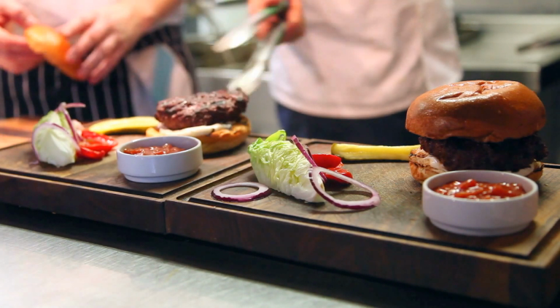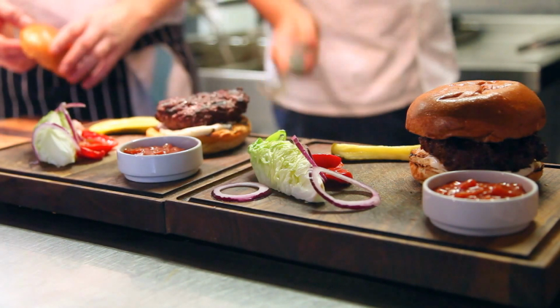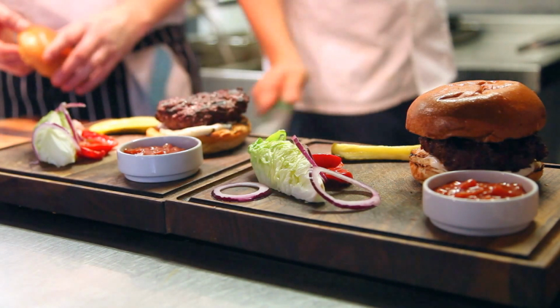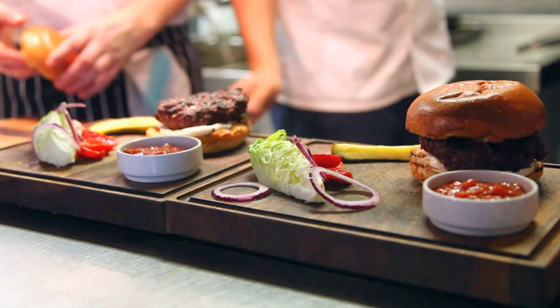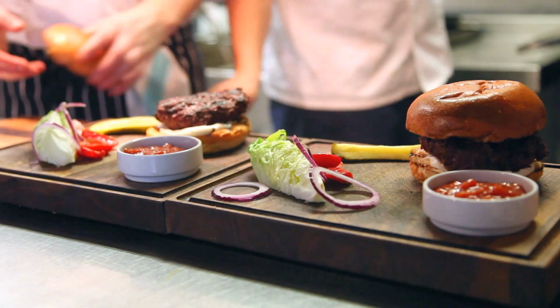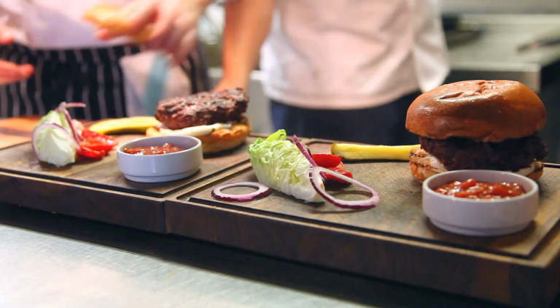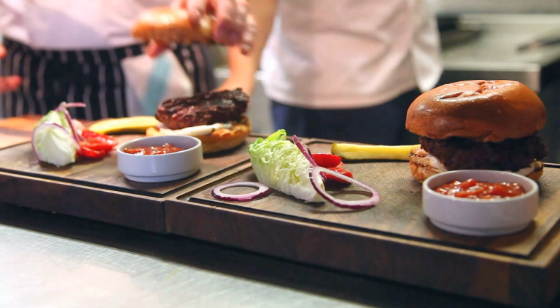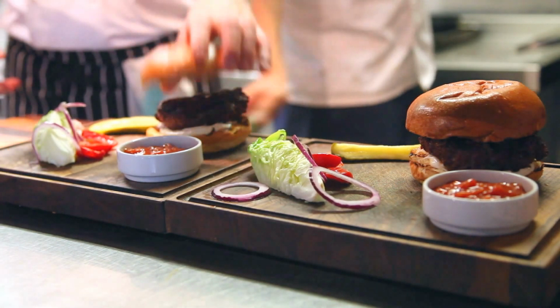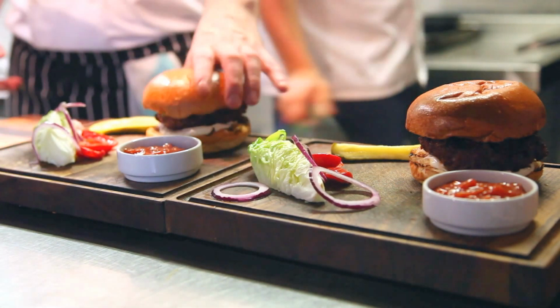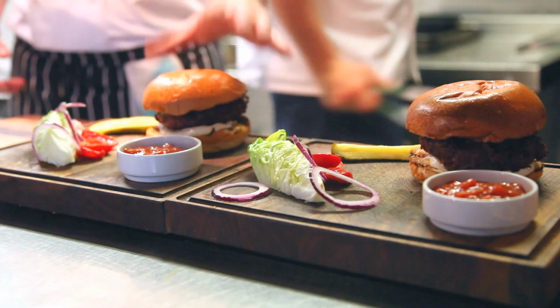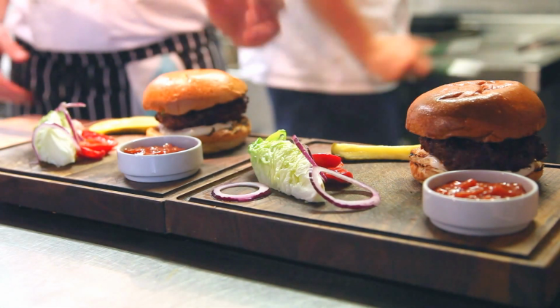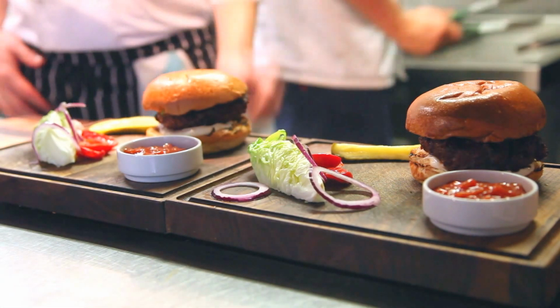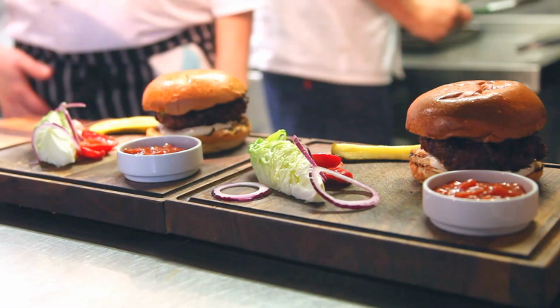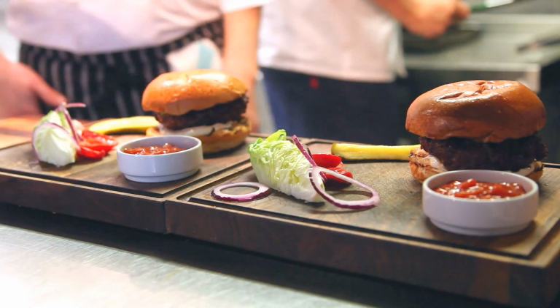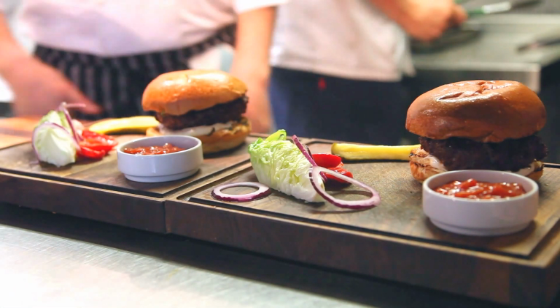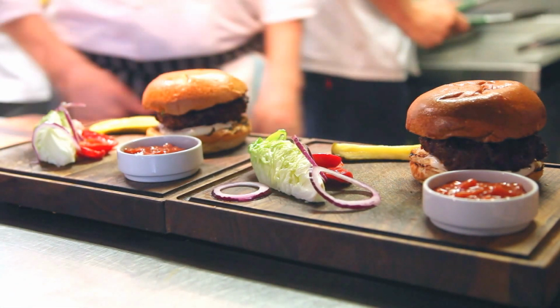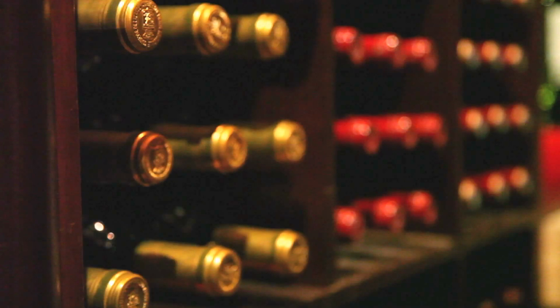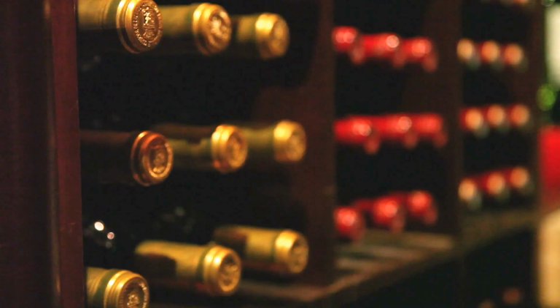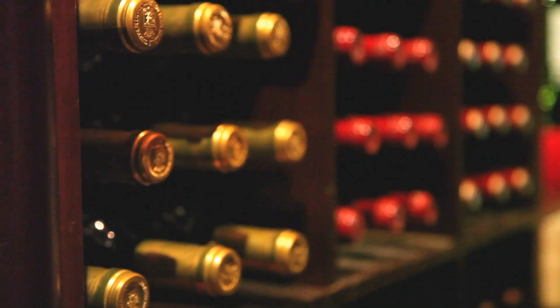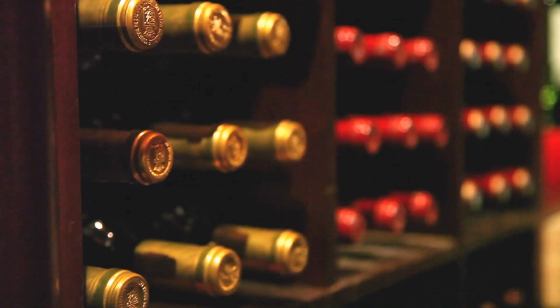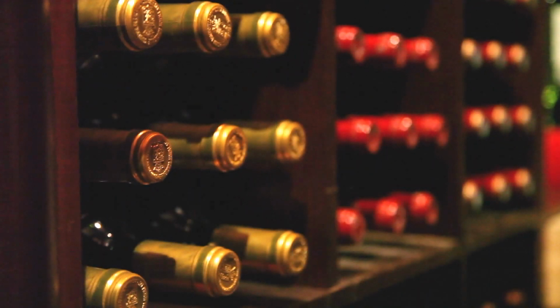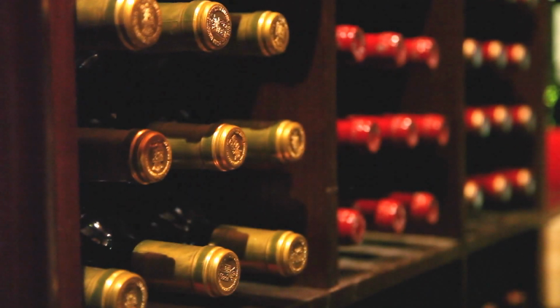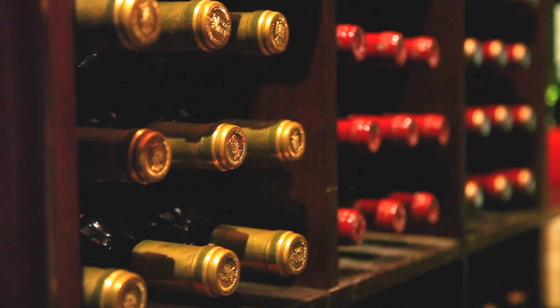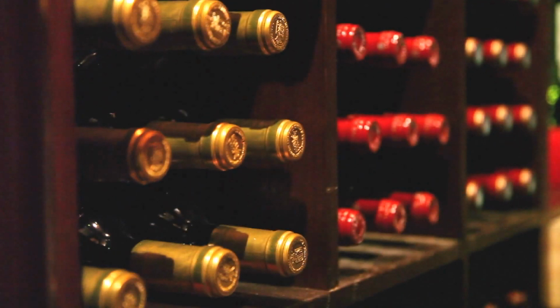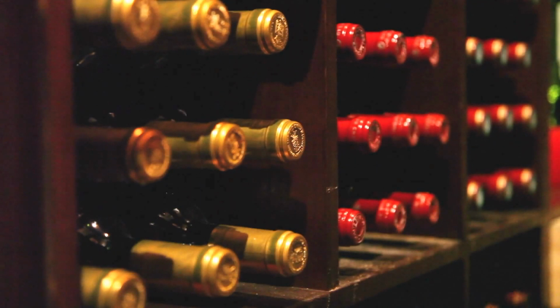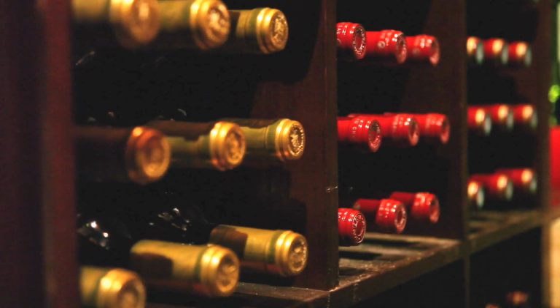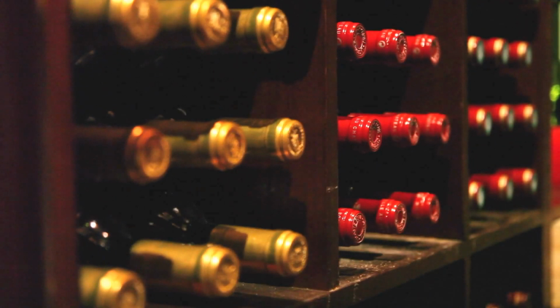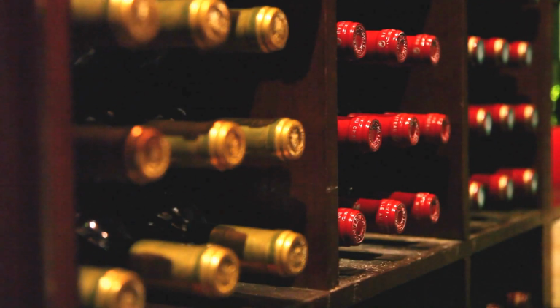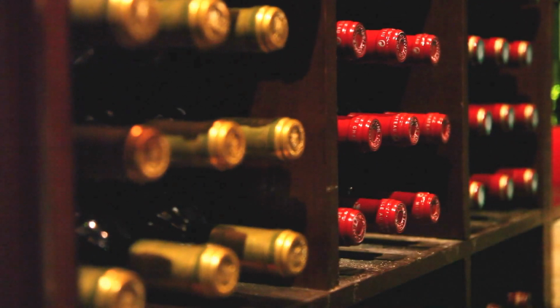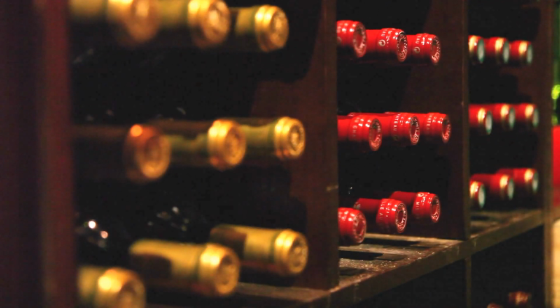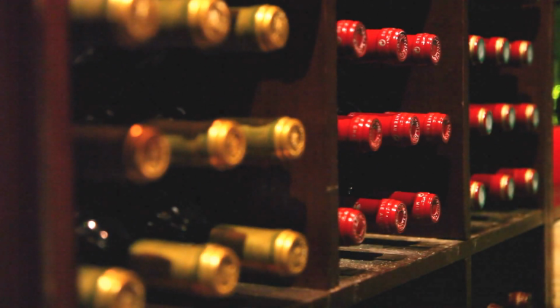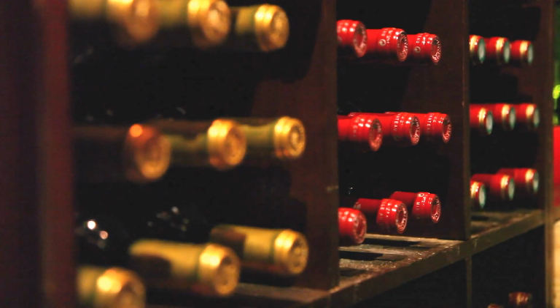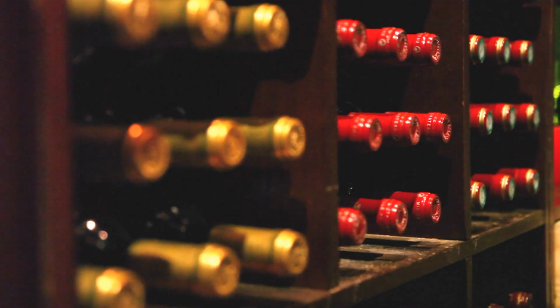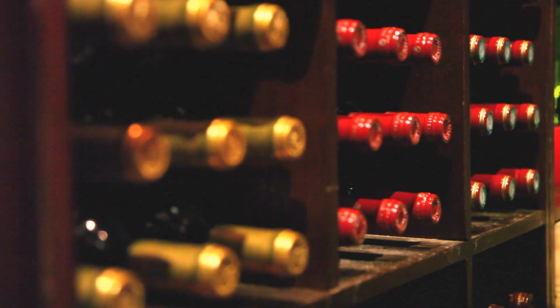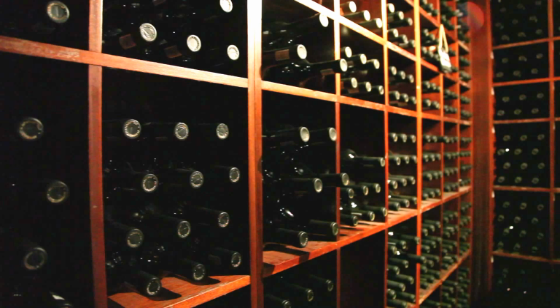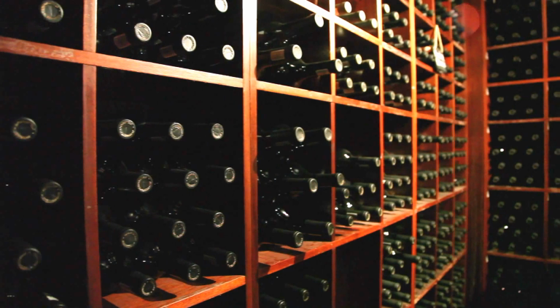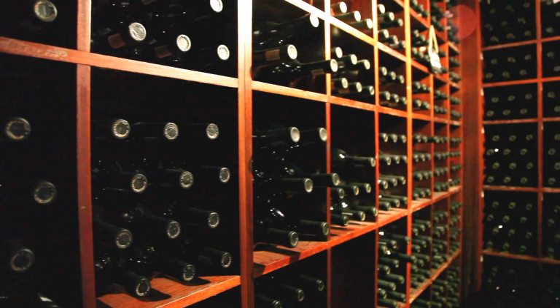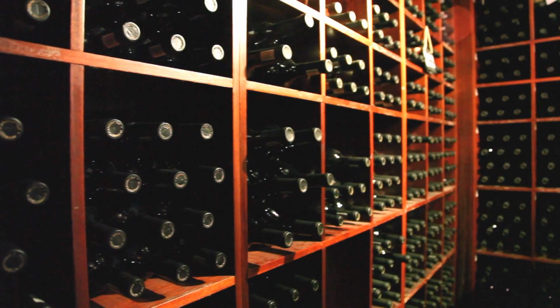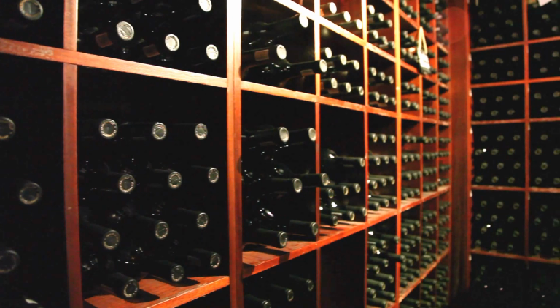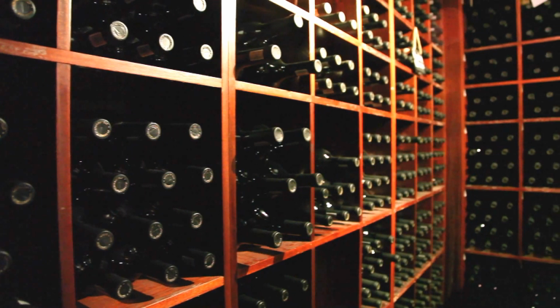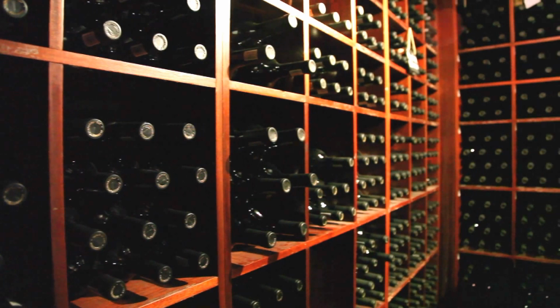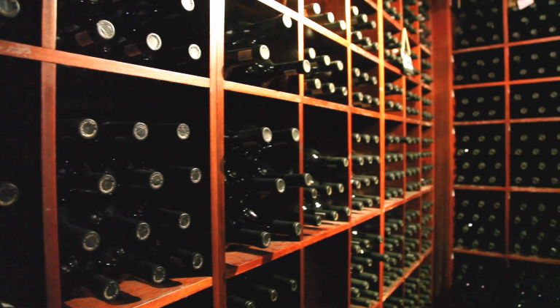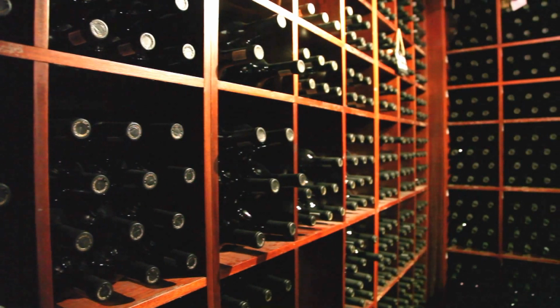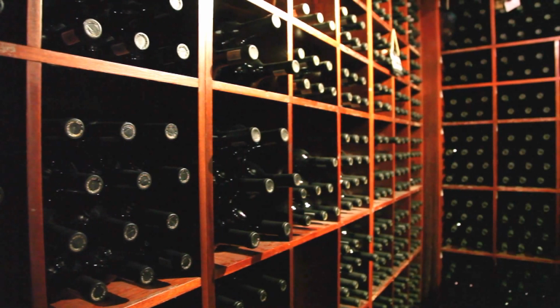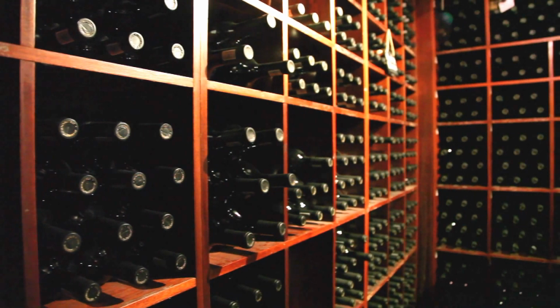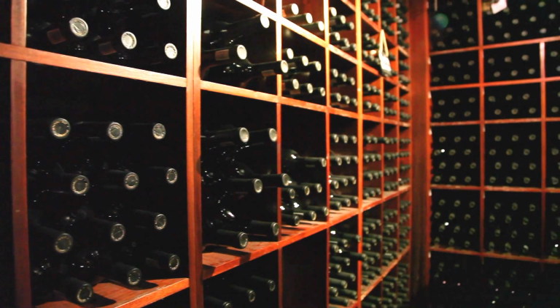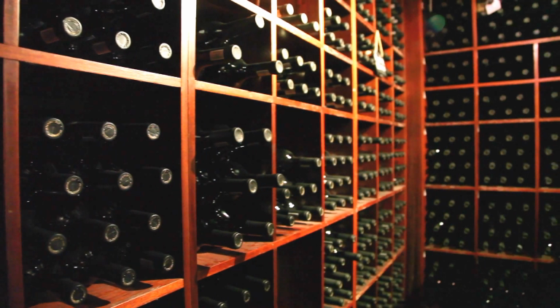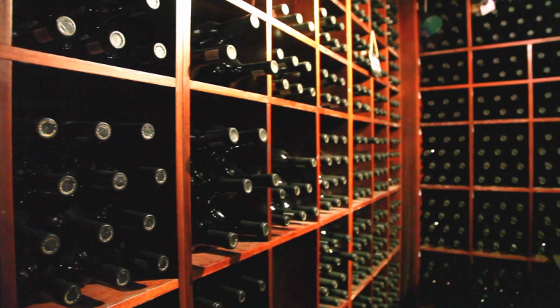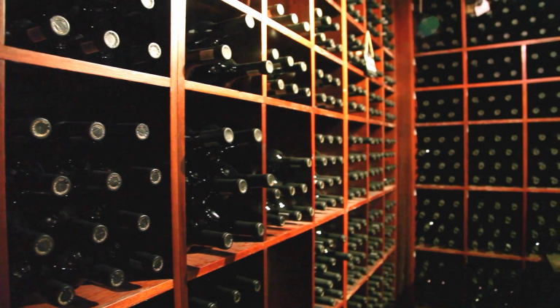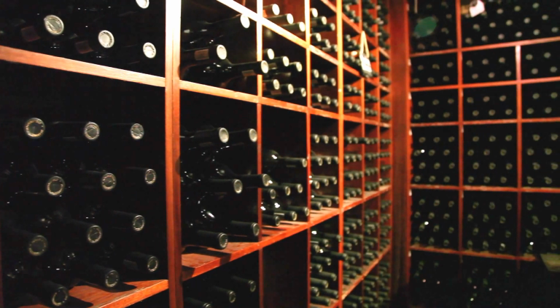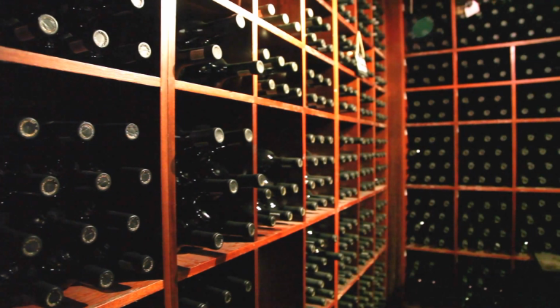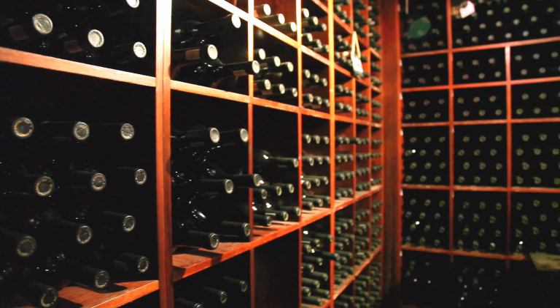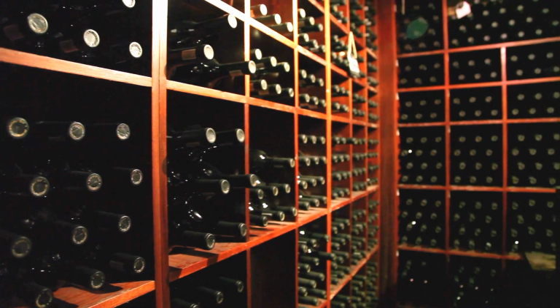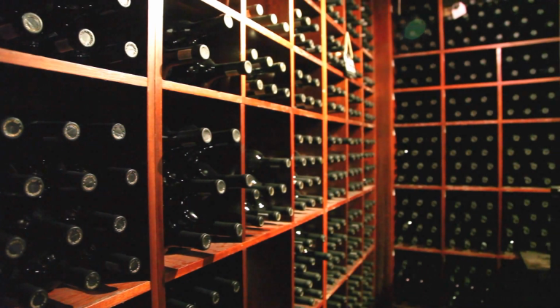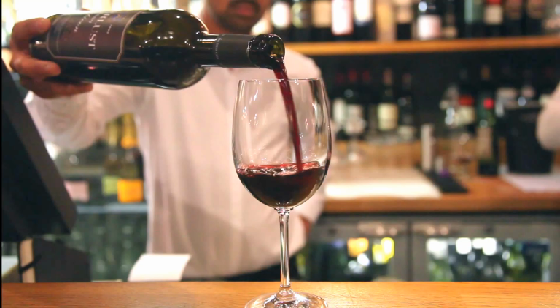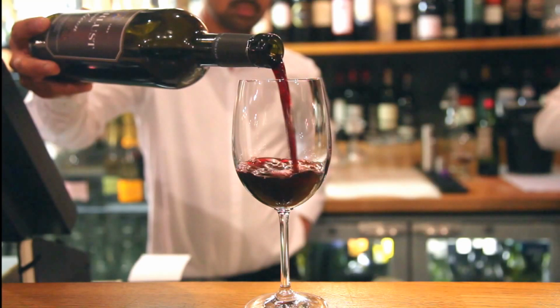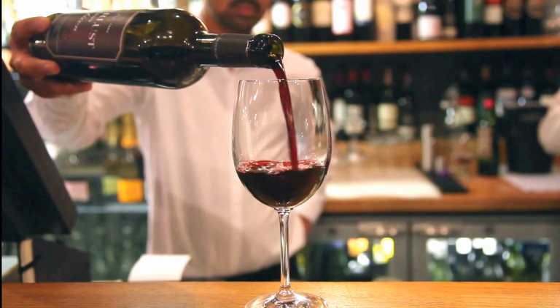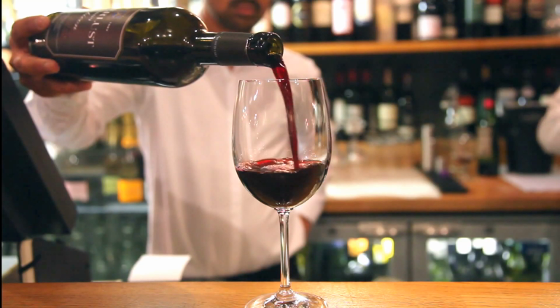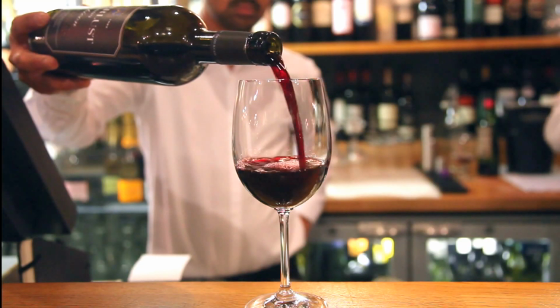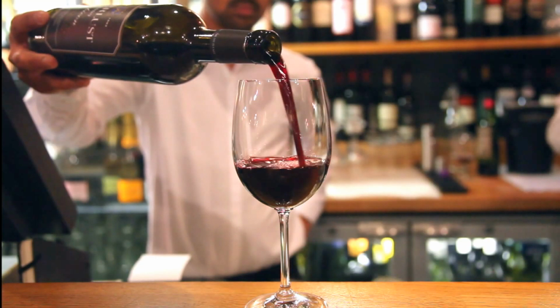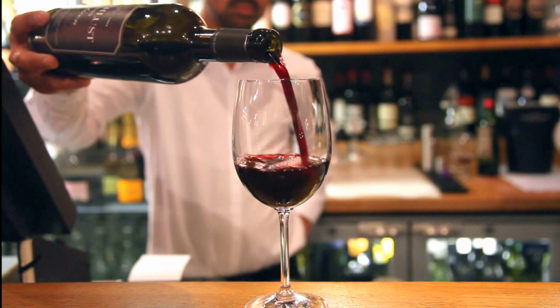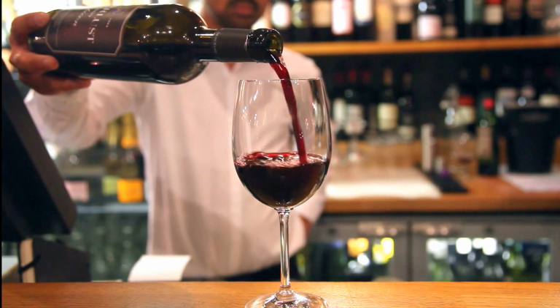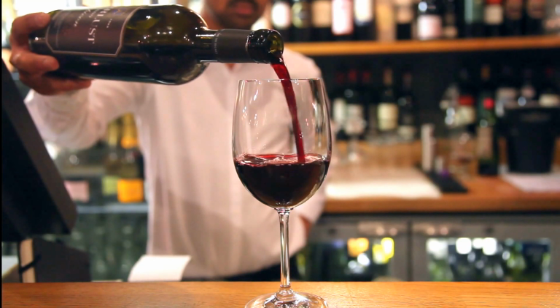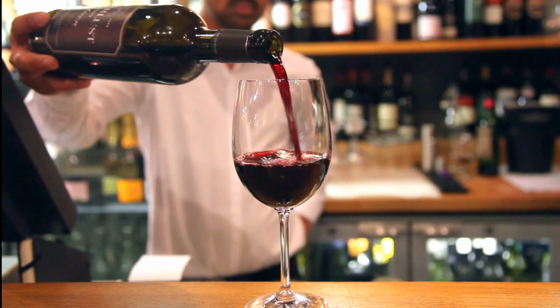Both restaurants also have their own walk-in wine cellars, and you're more than welcome to take the cellar tour and pick out a bottle that's not on the list.